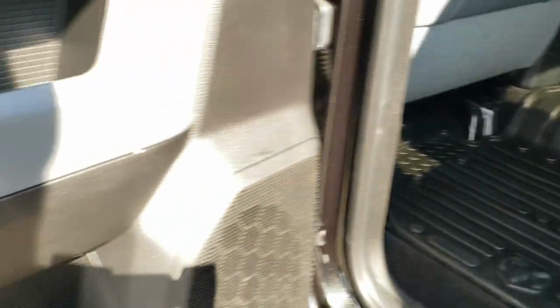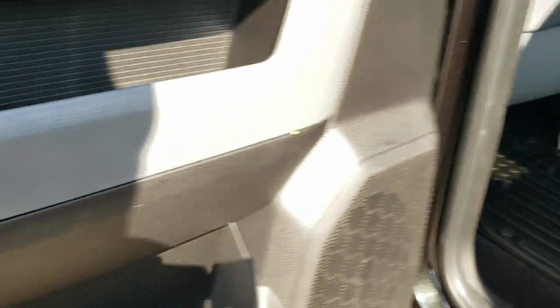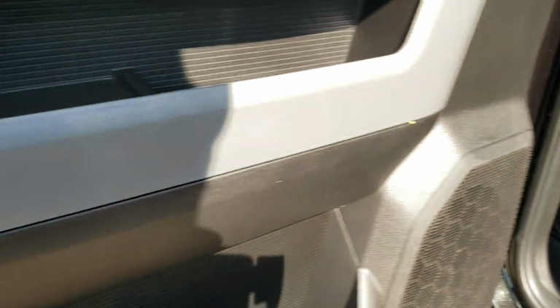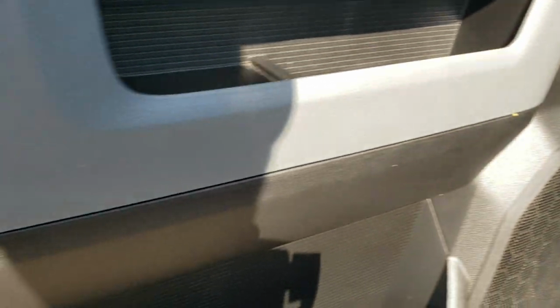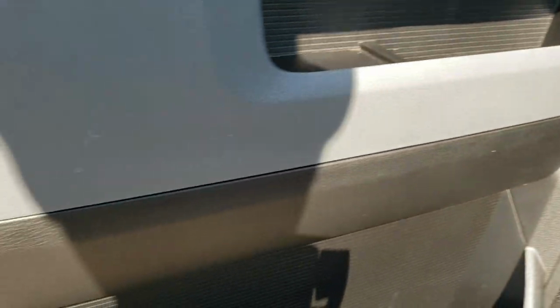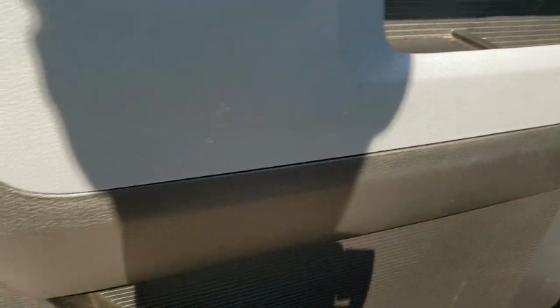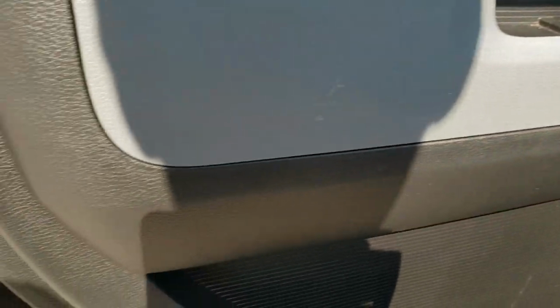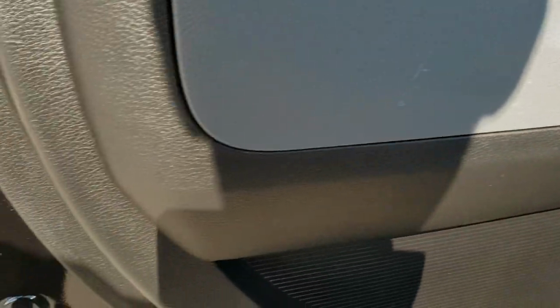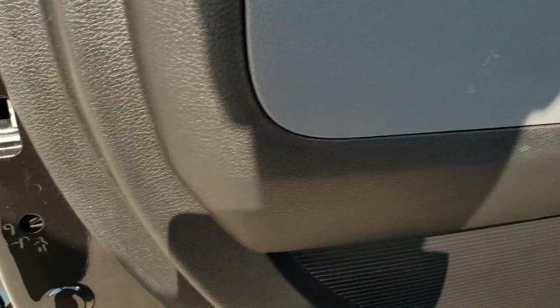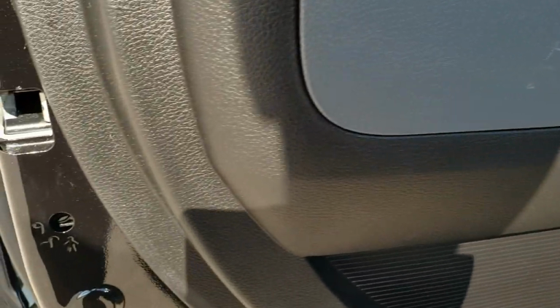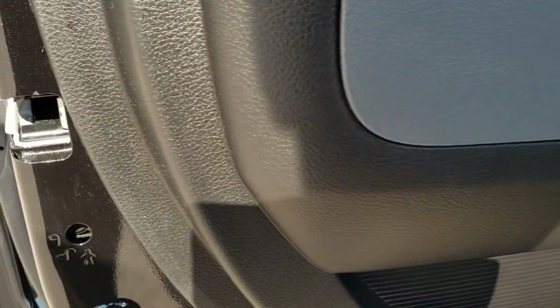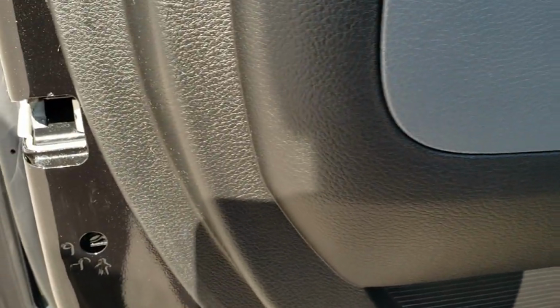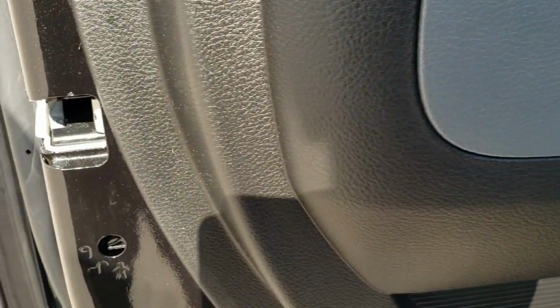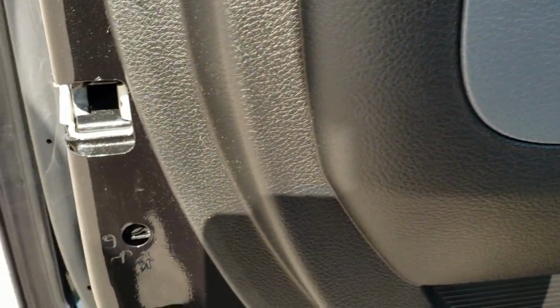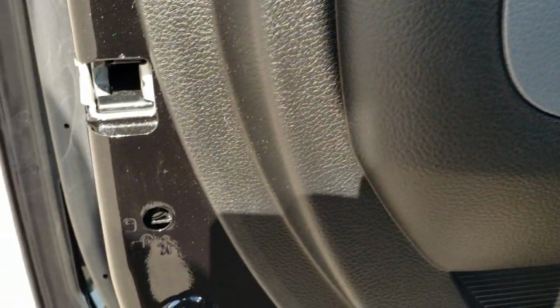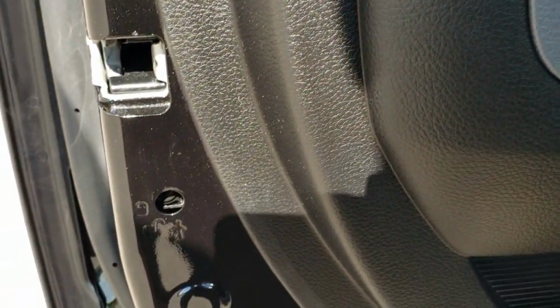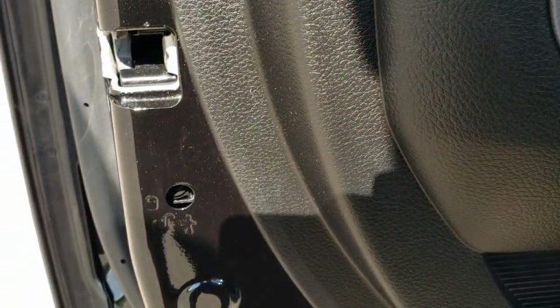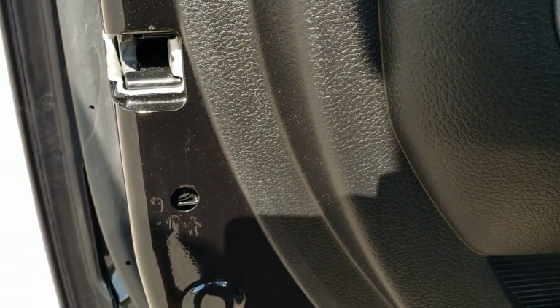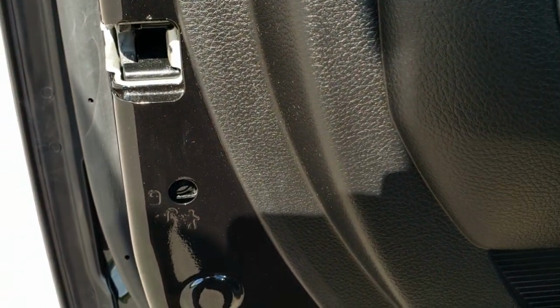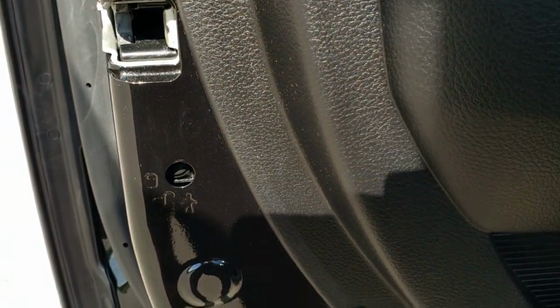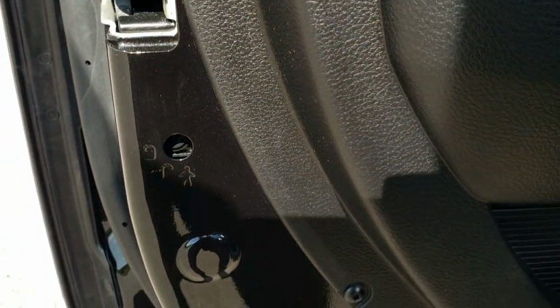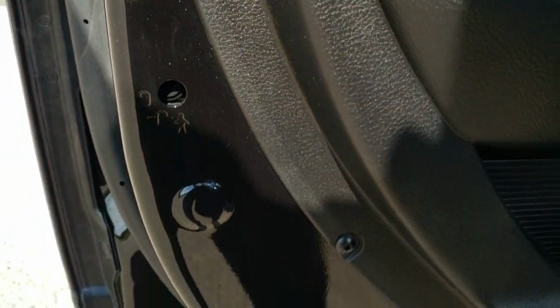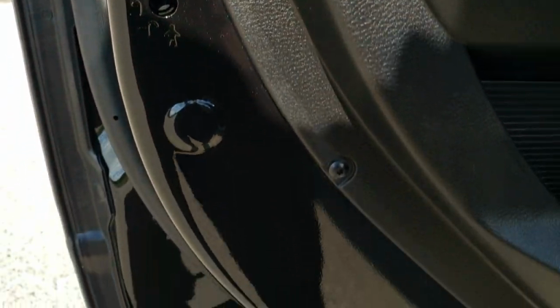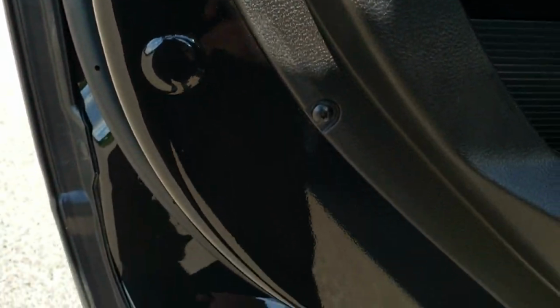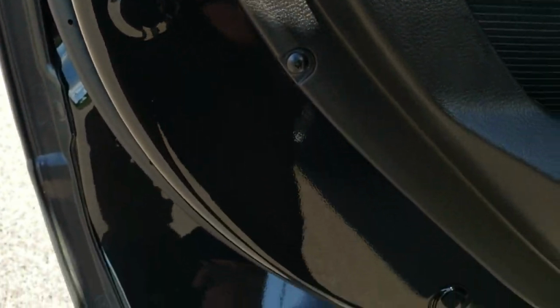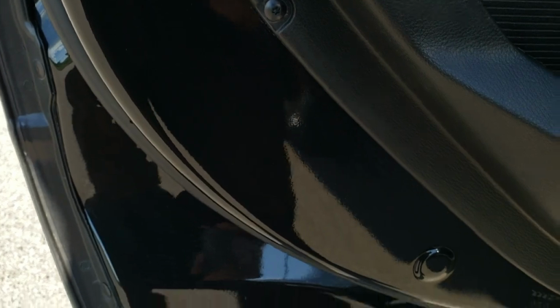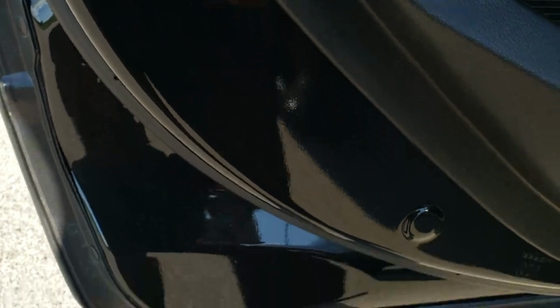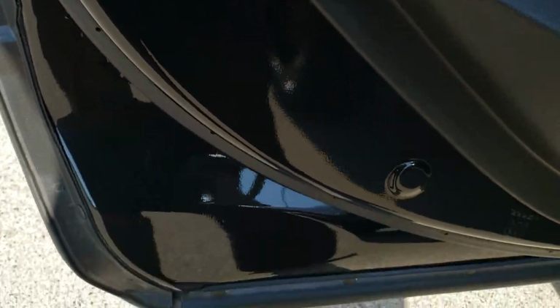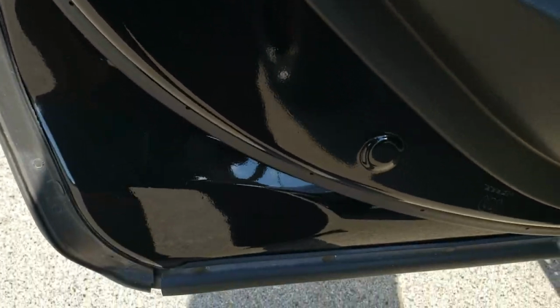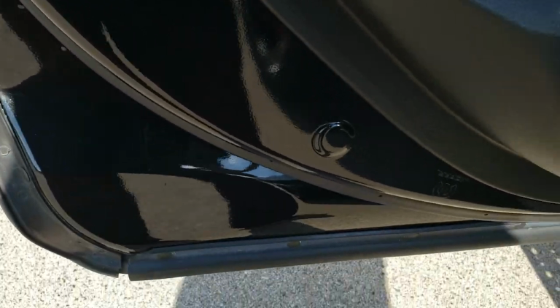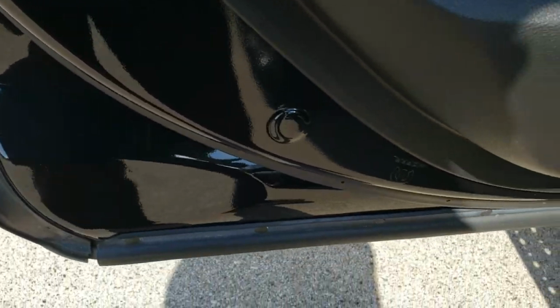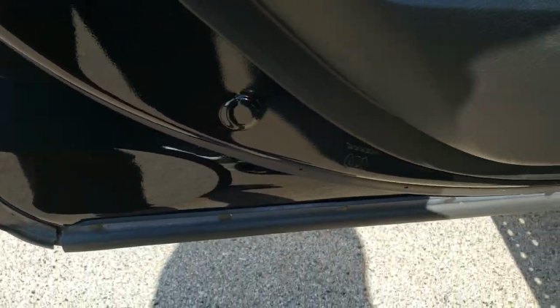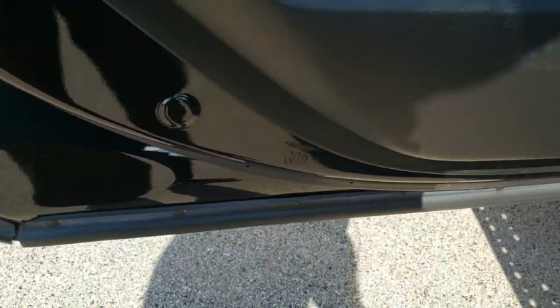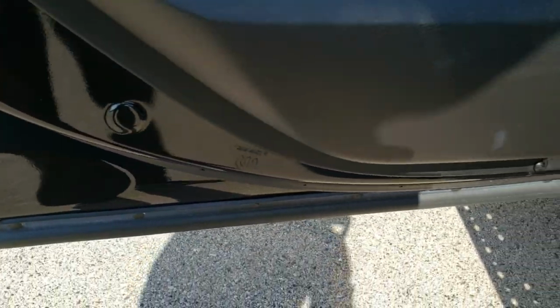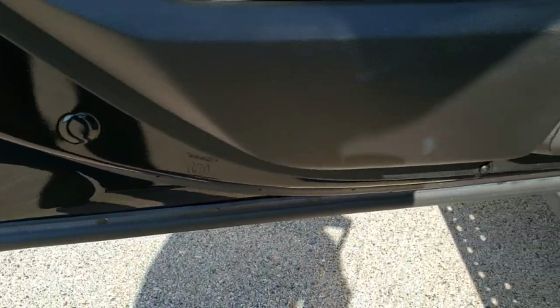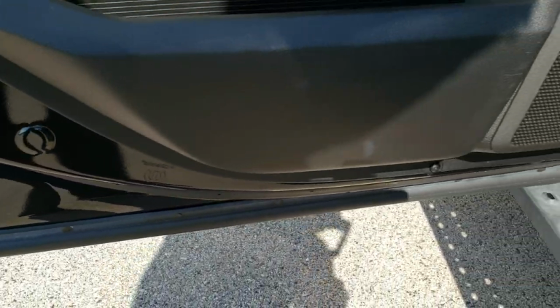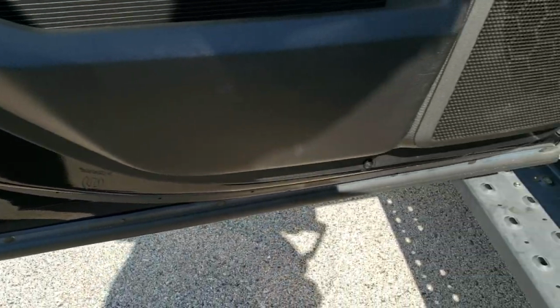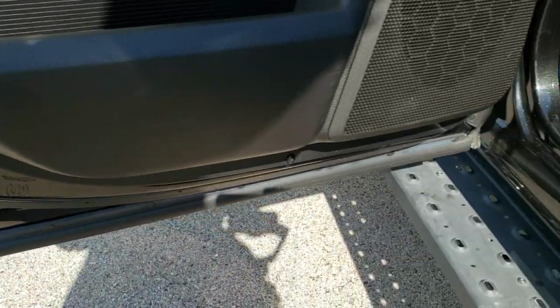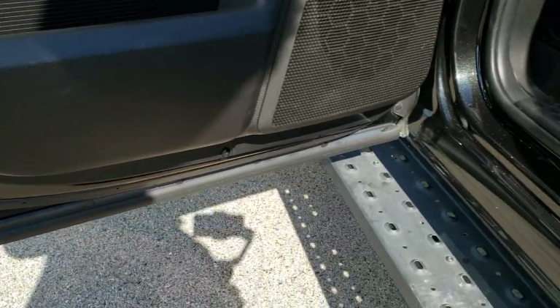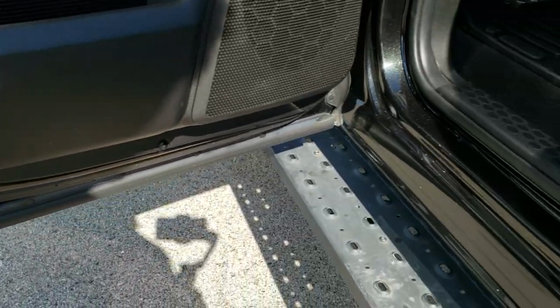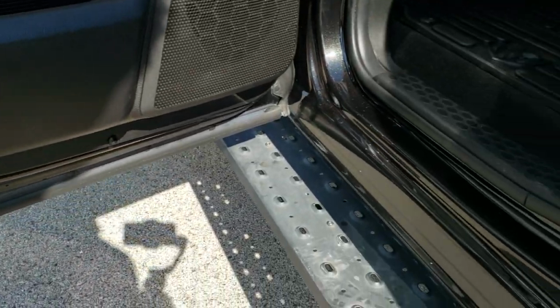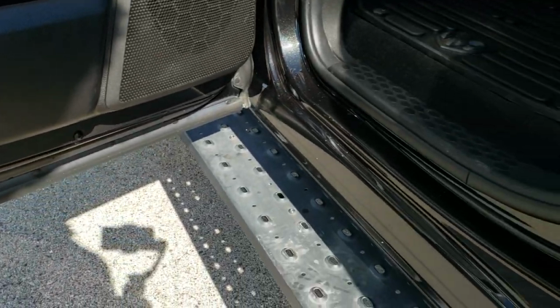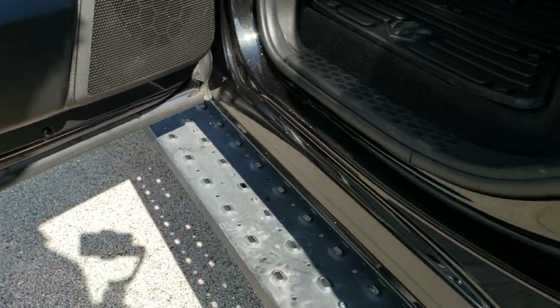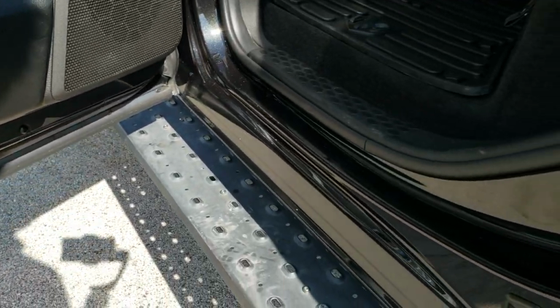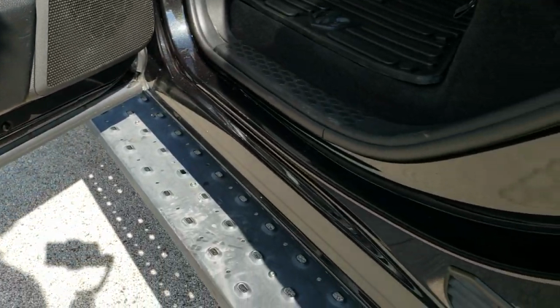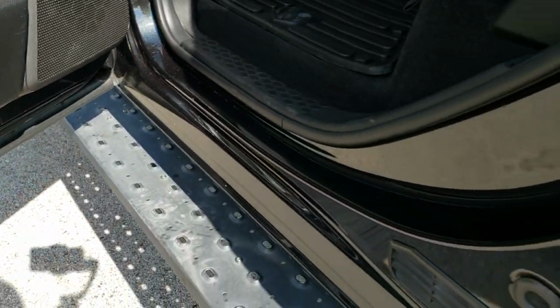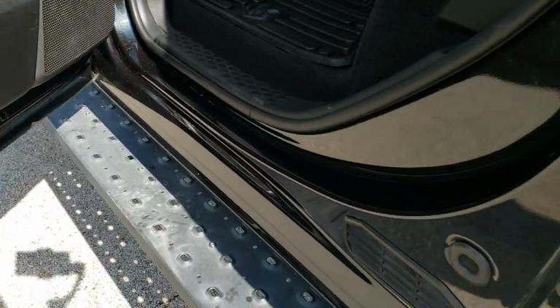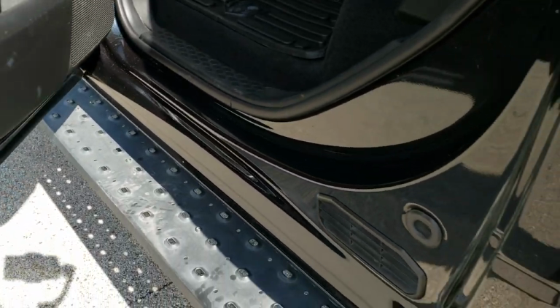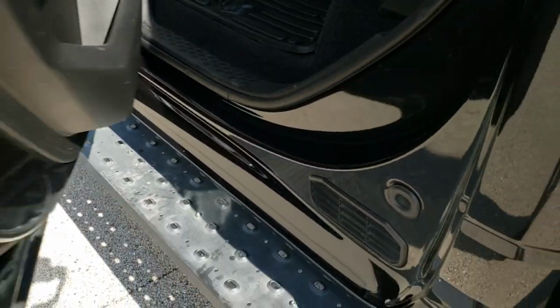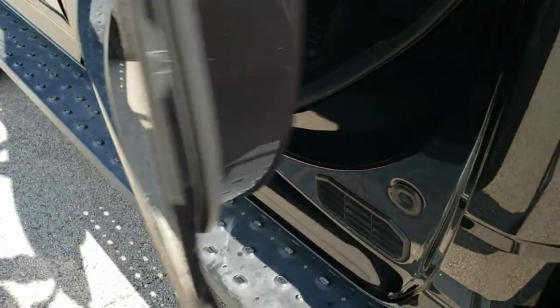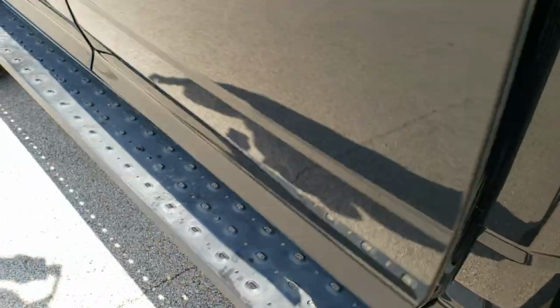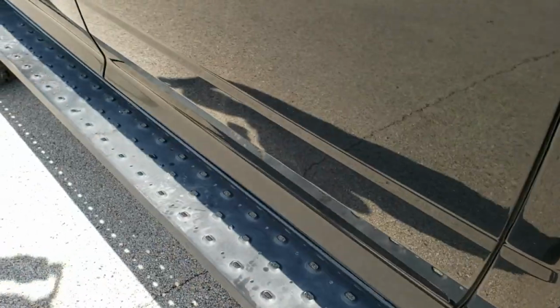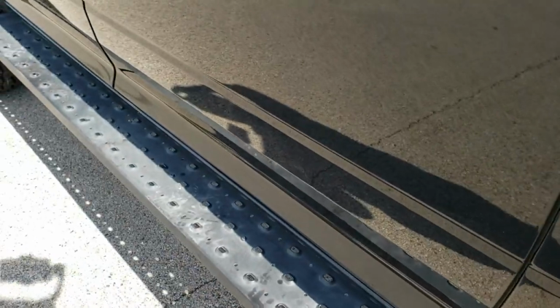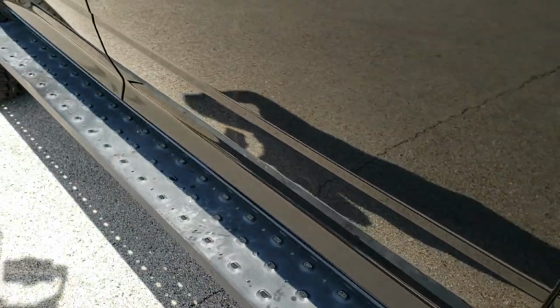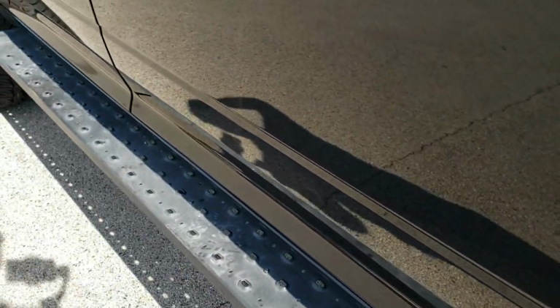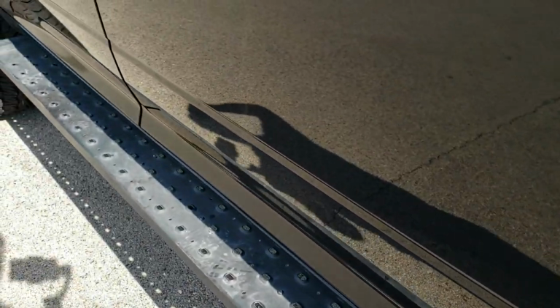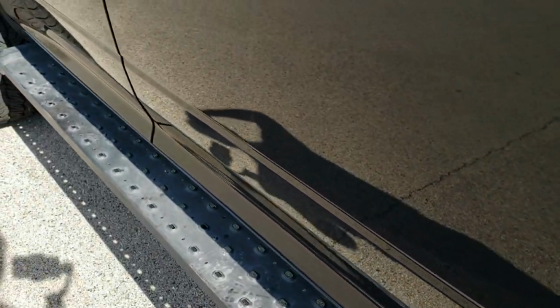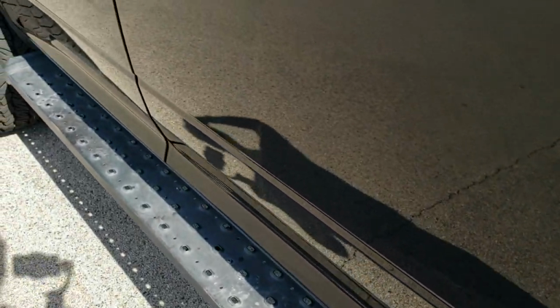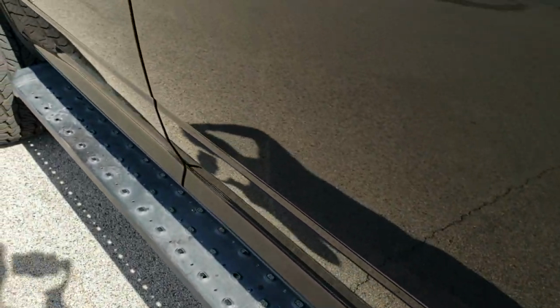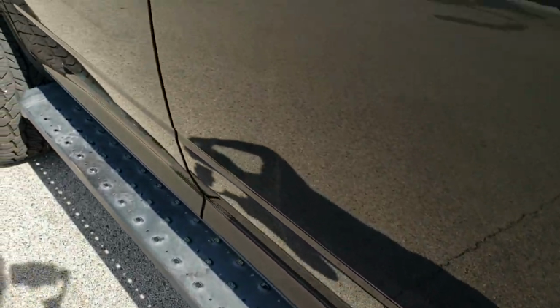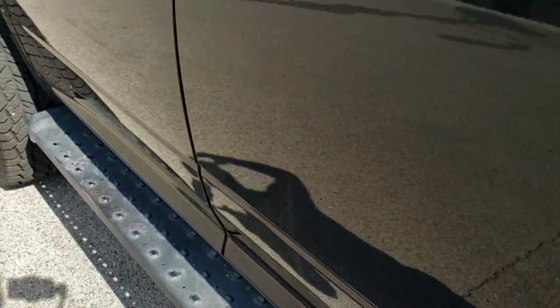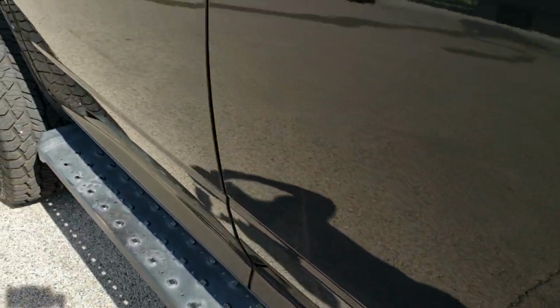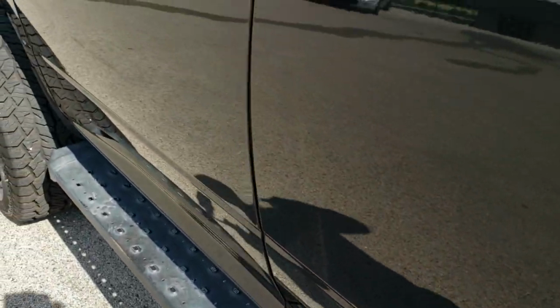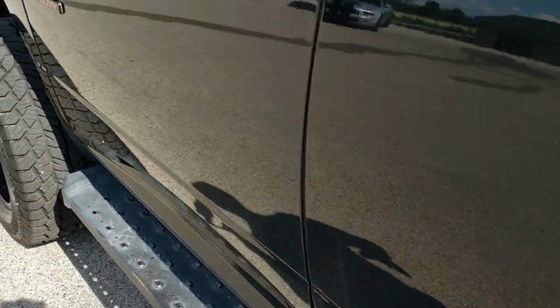The child safety locks on the back doors and the bottoms of the doors all look really good. We'll take a quick look under the hood.